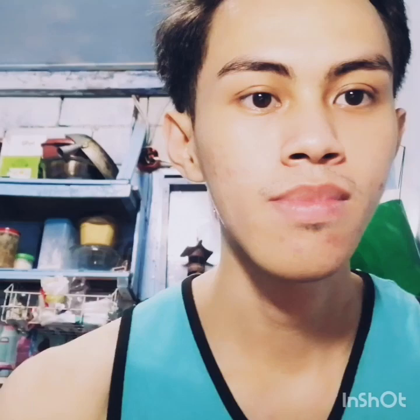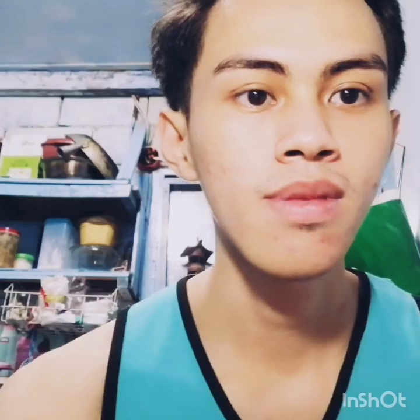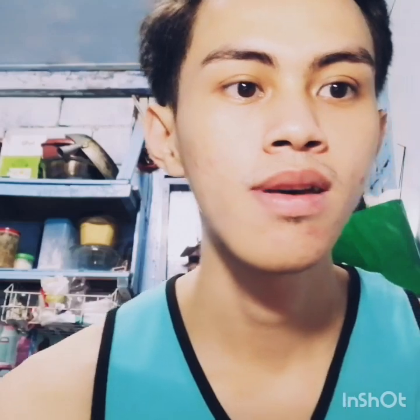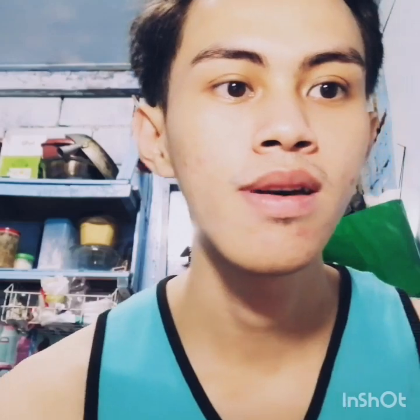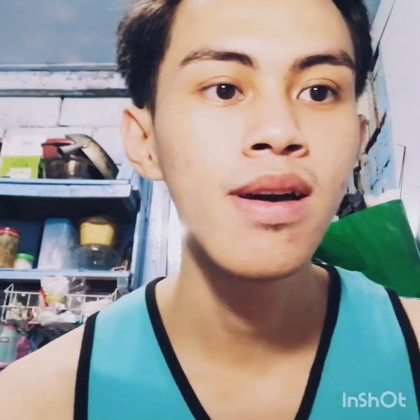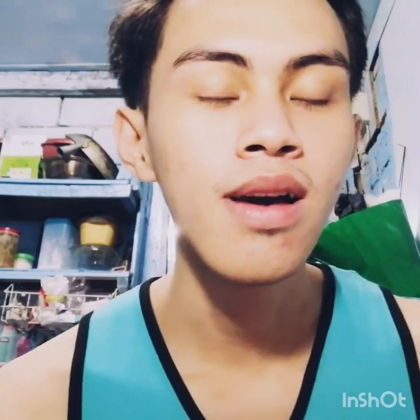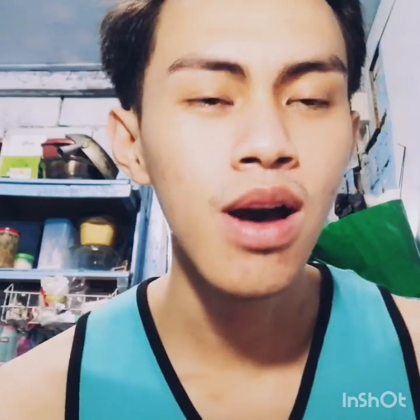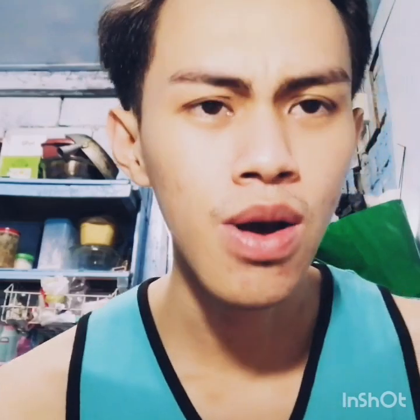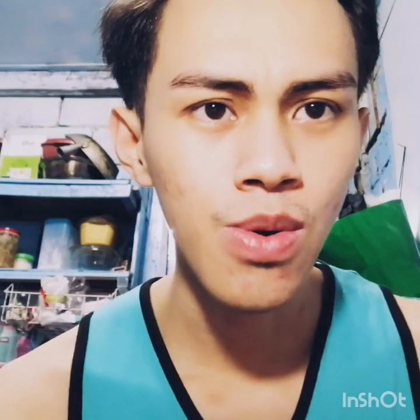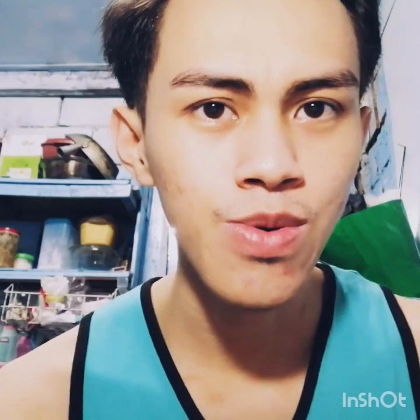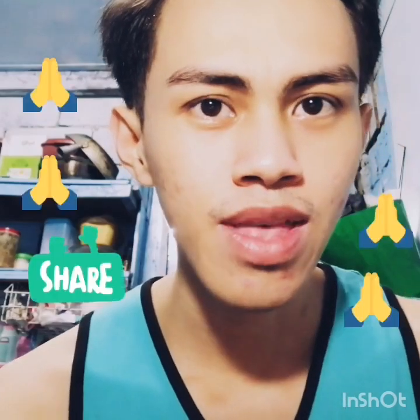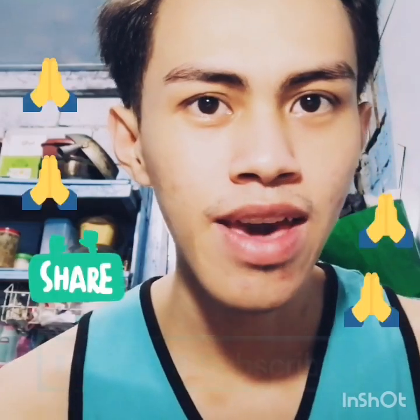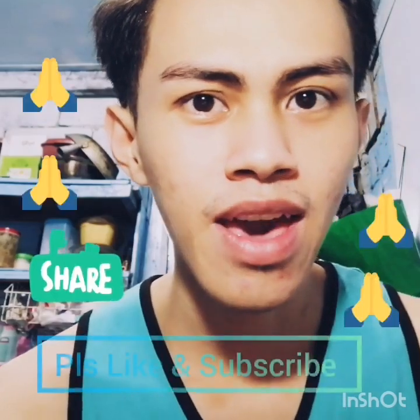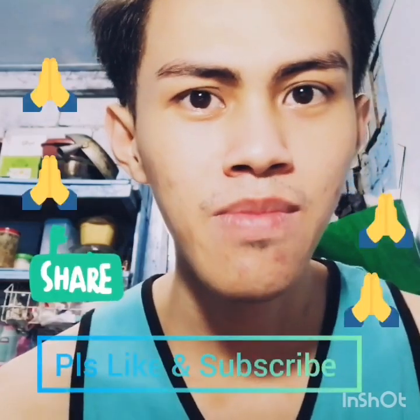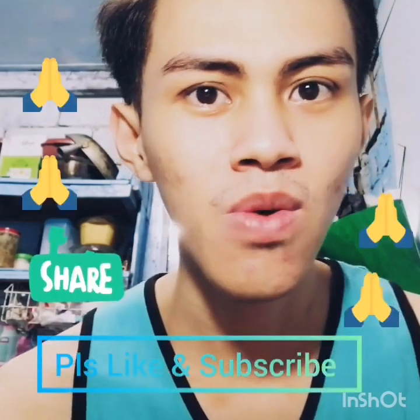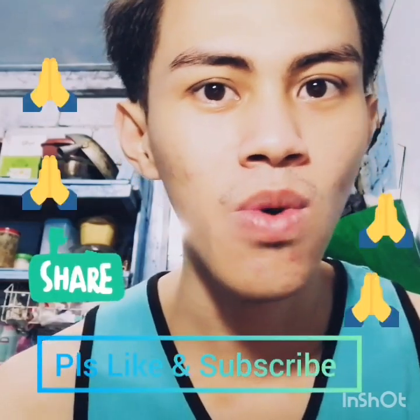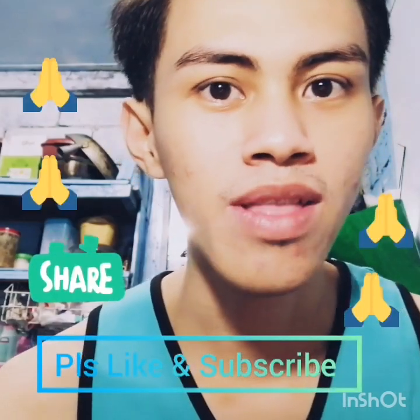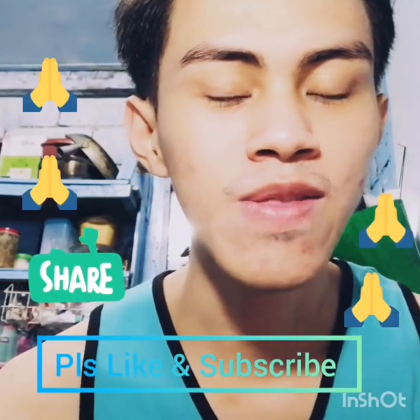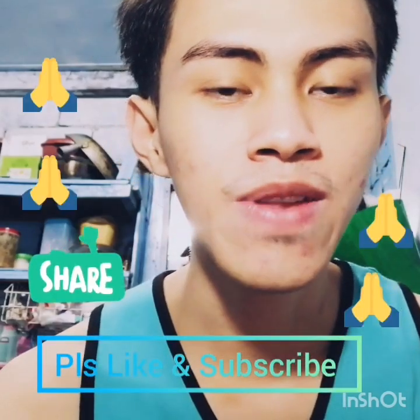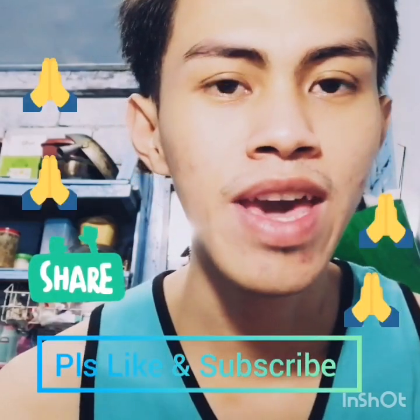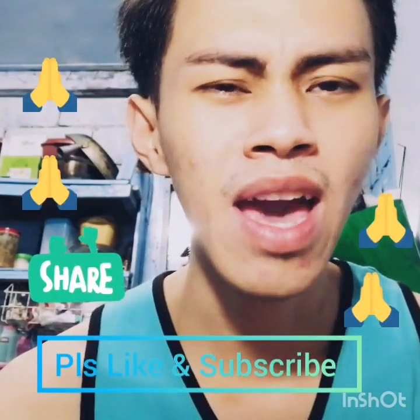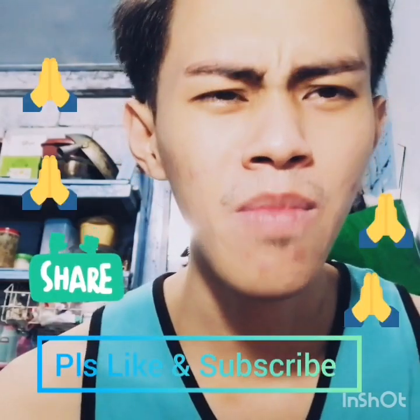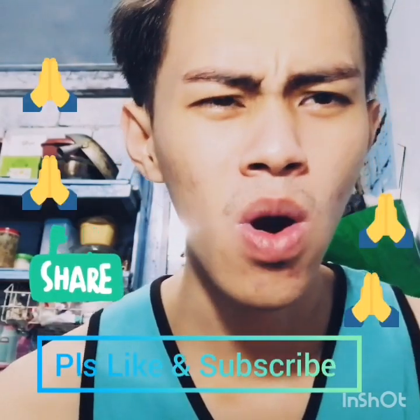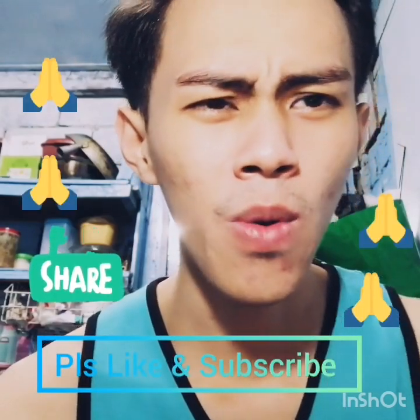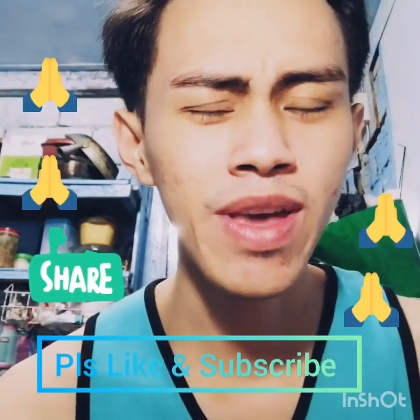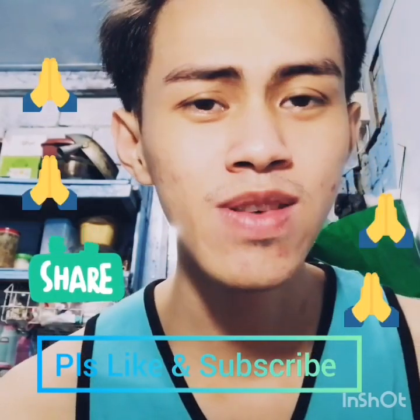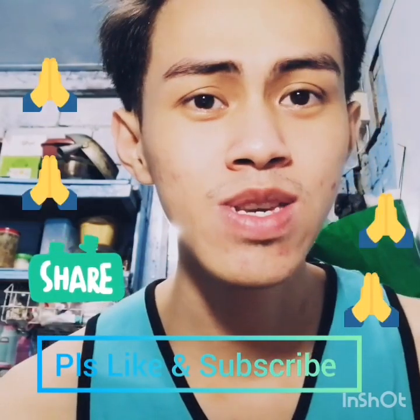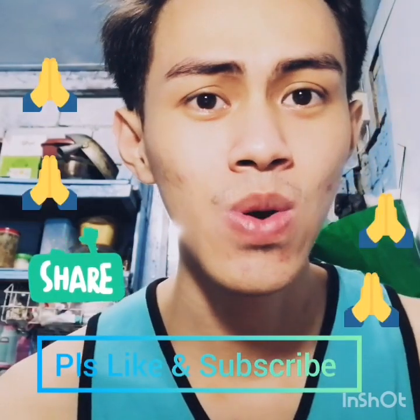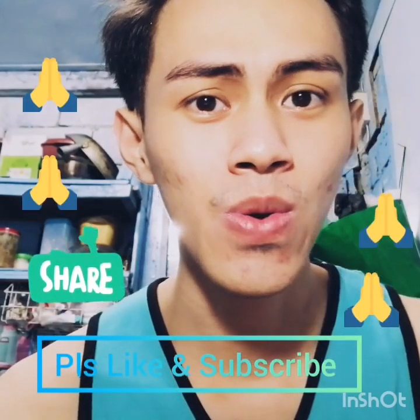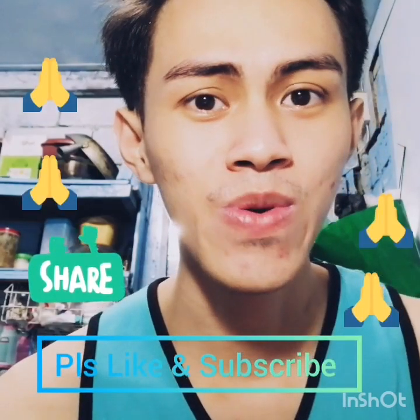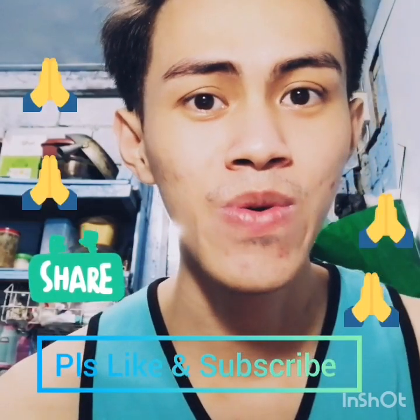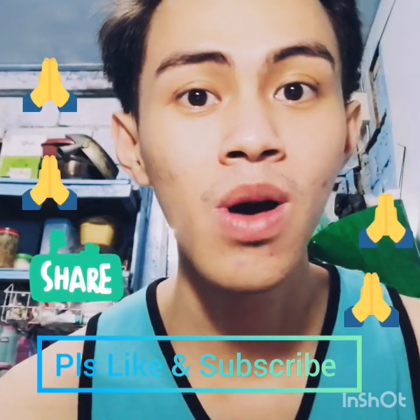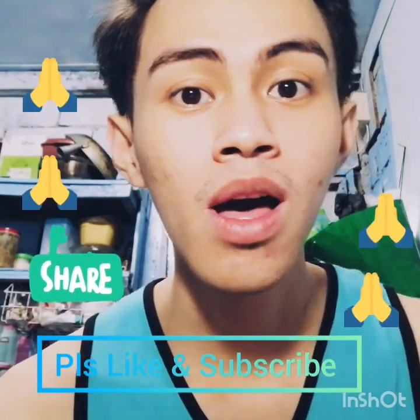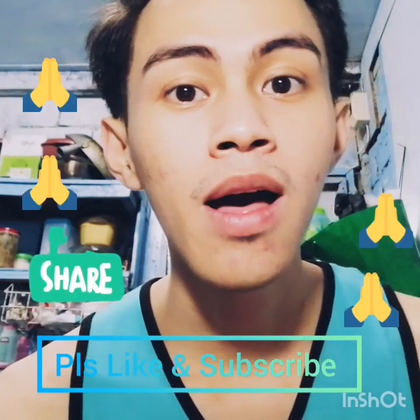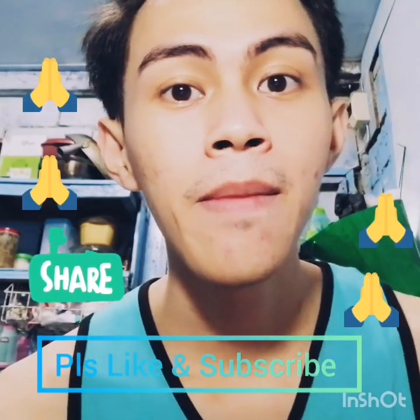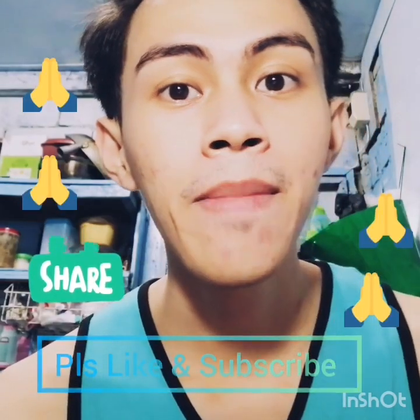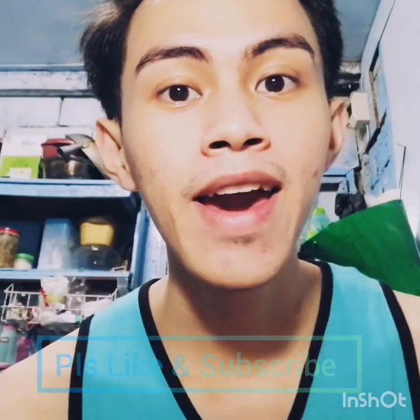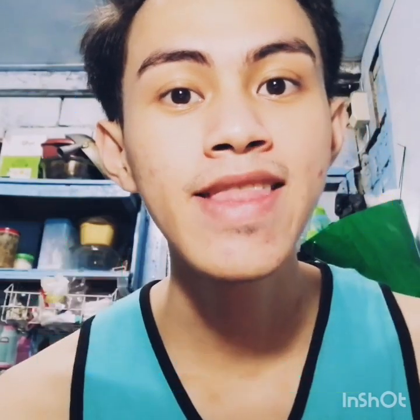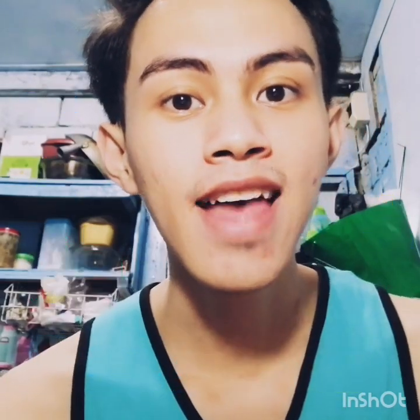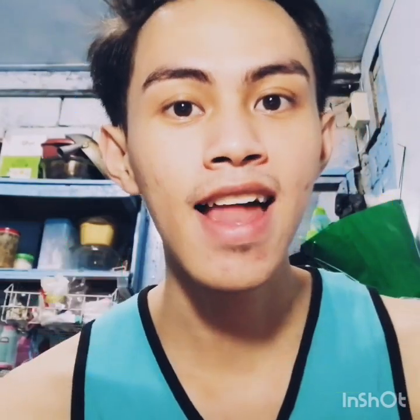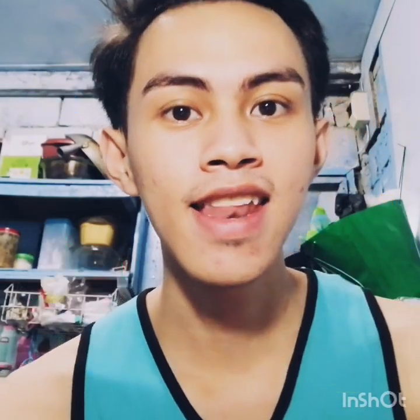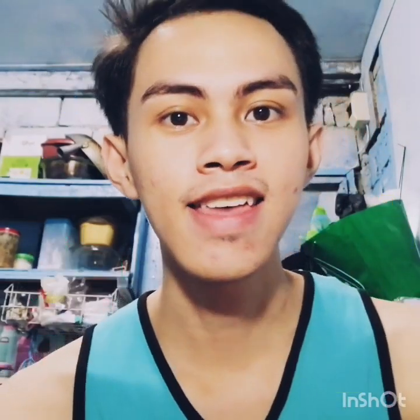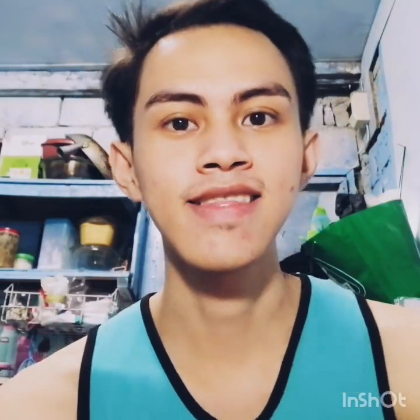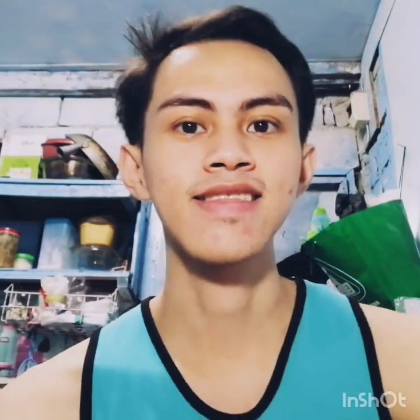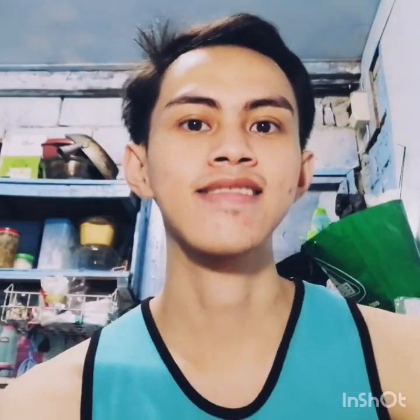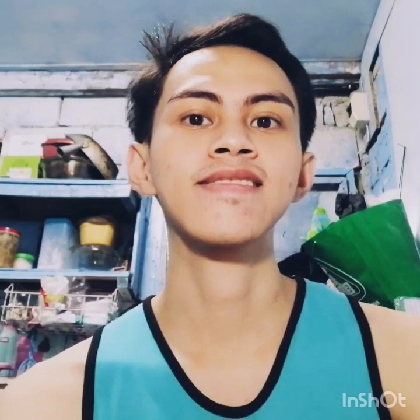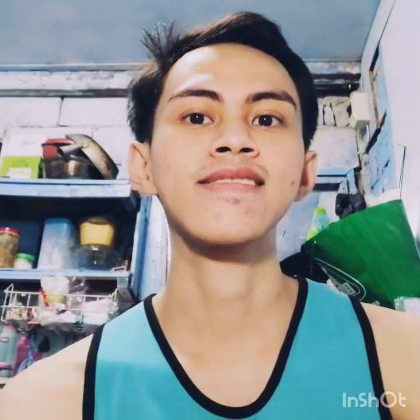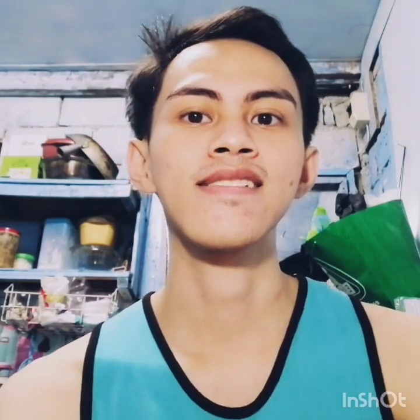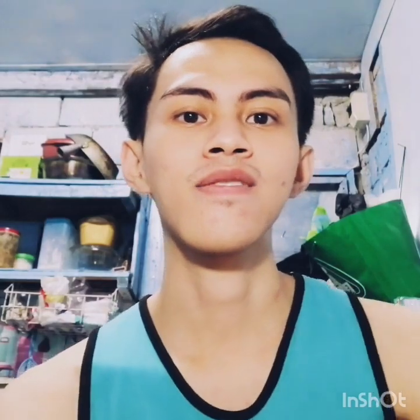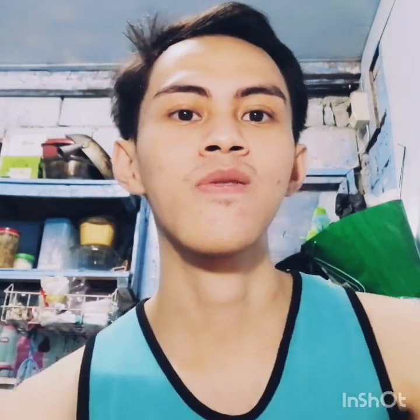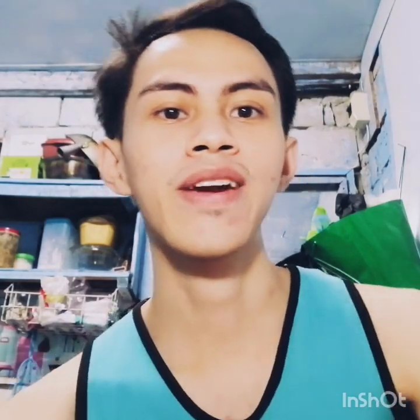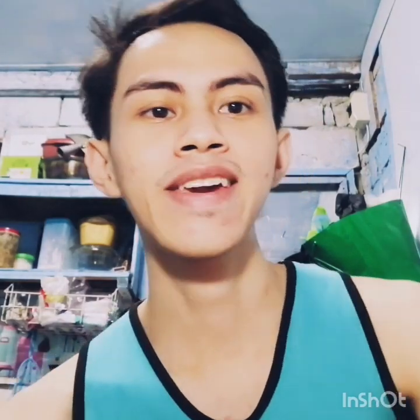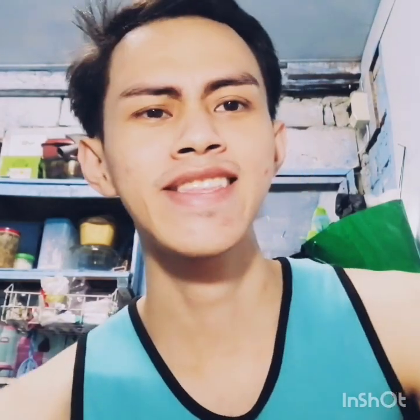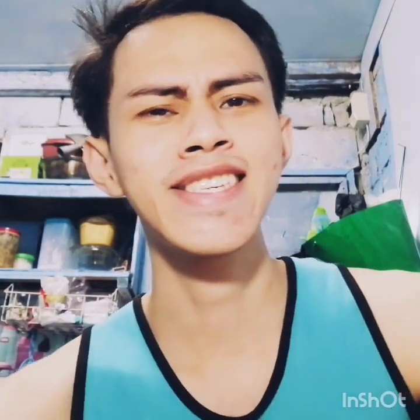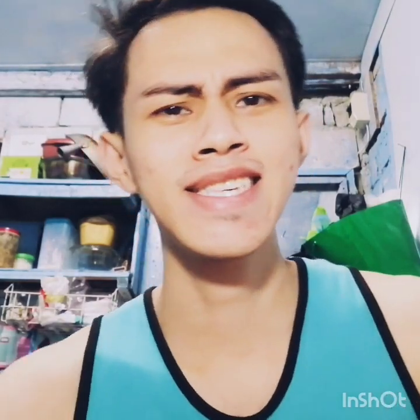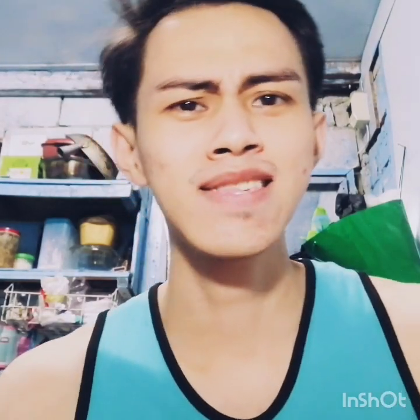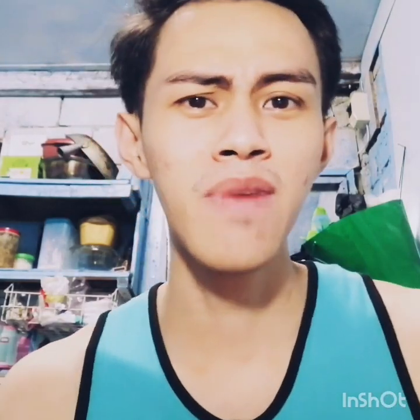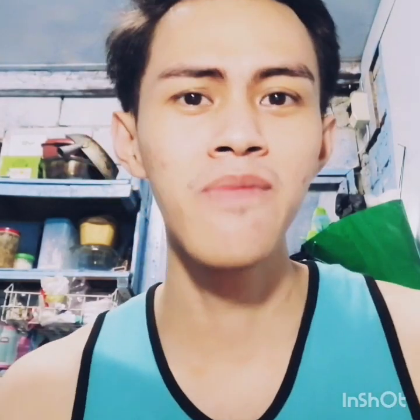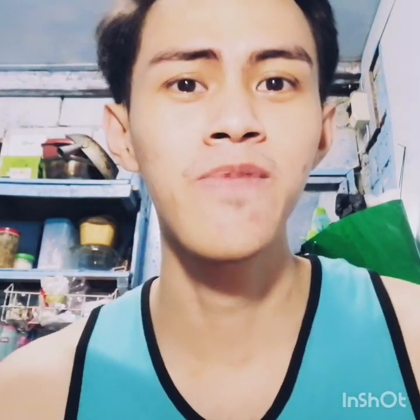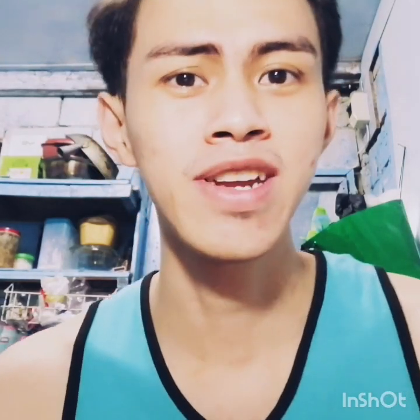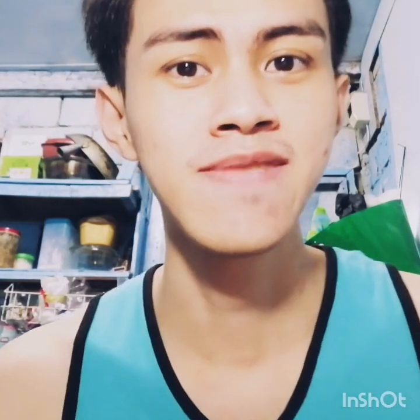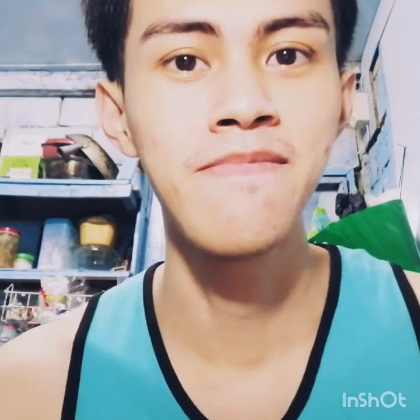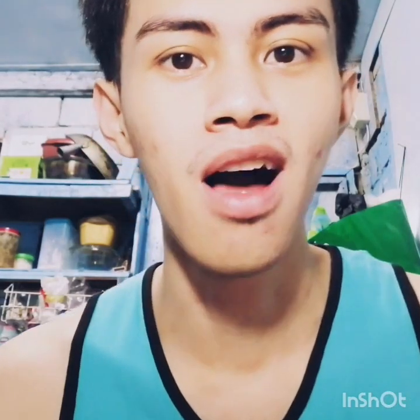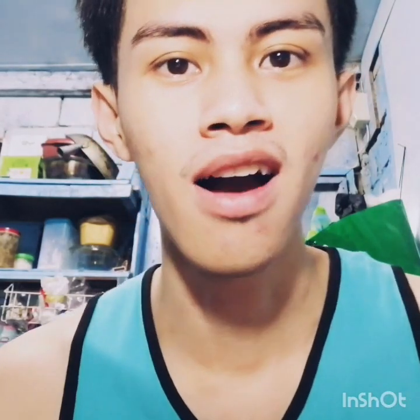Good day everyone. Today I'm going to show you my talent. This is my first one.